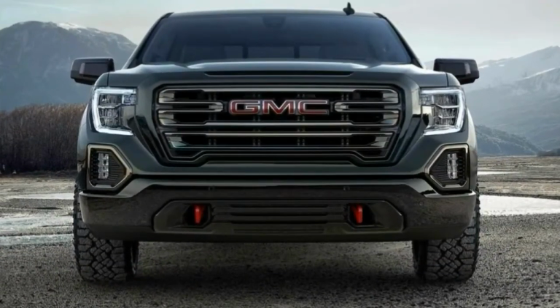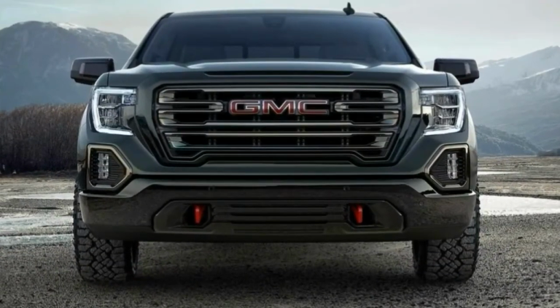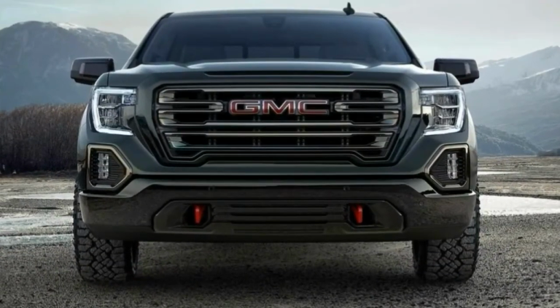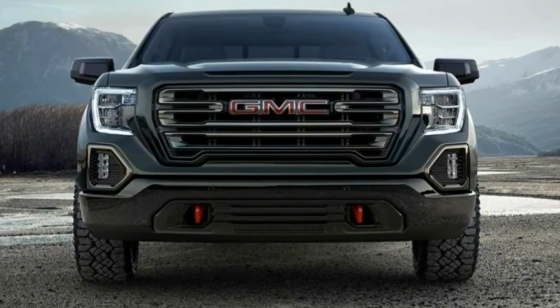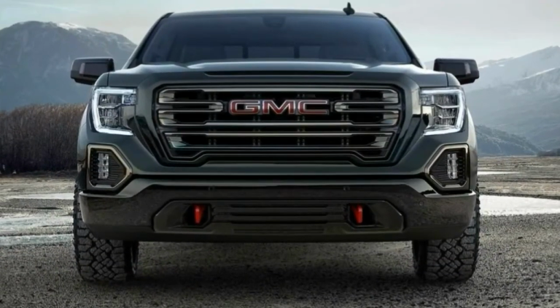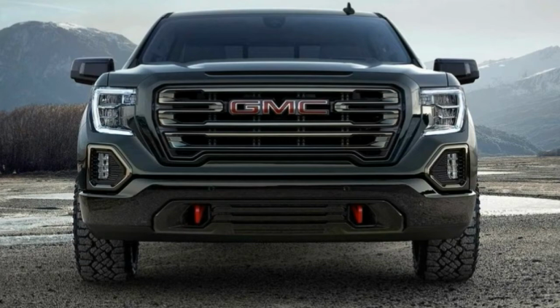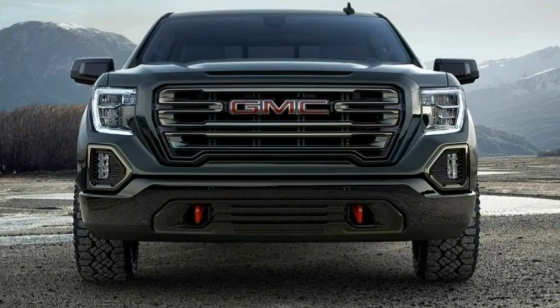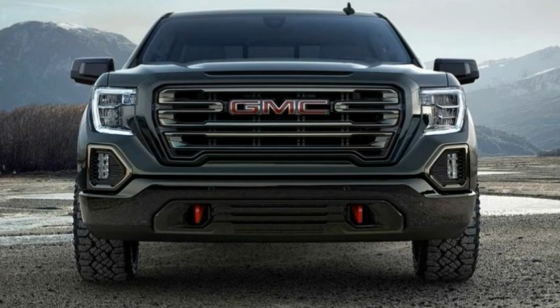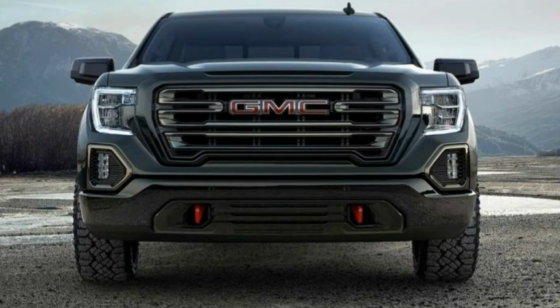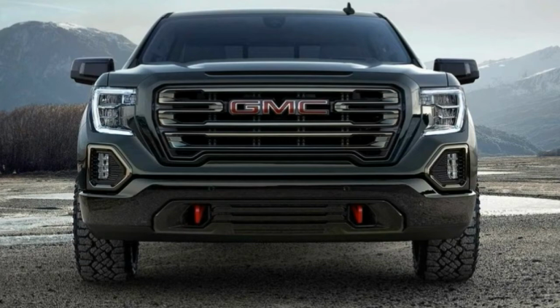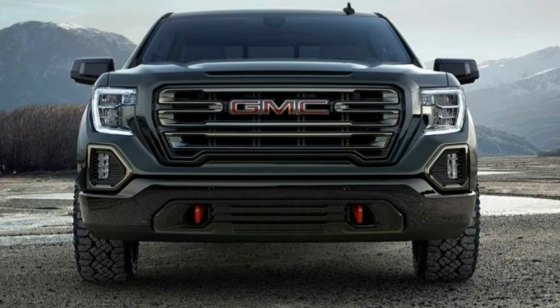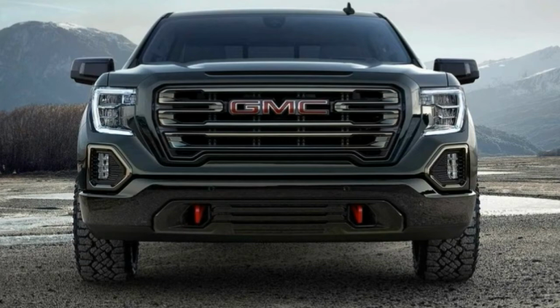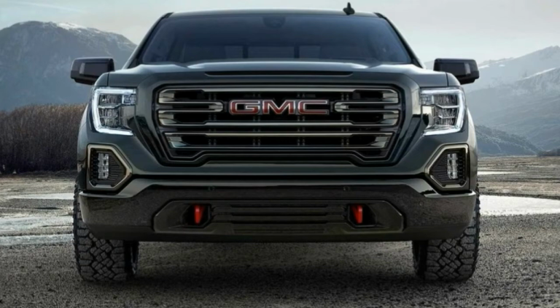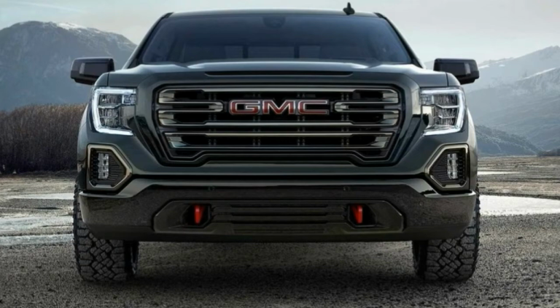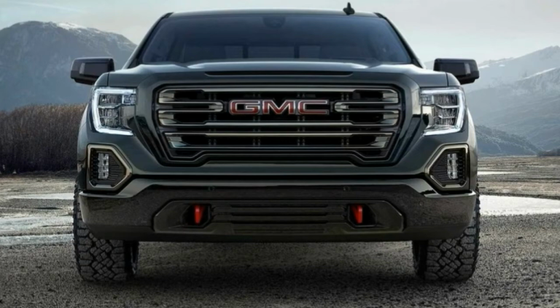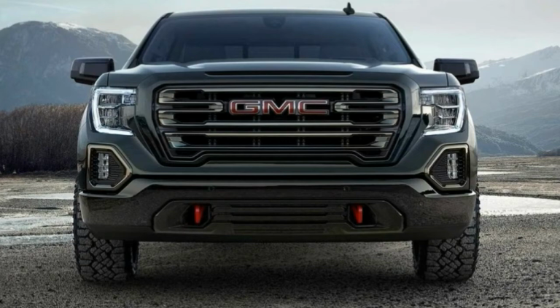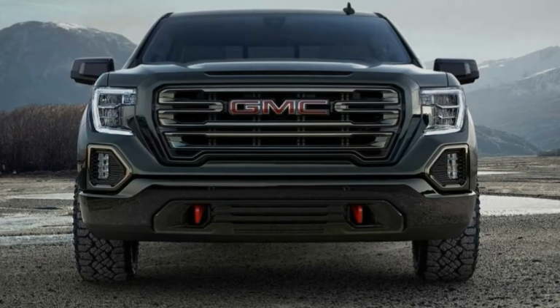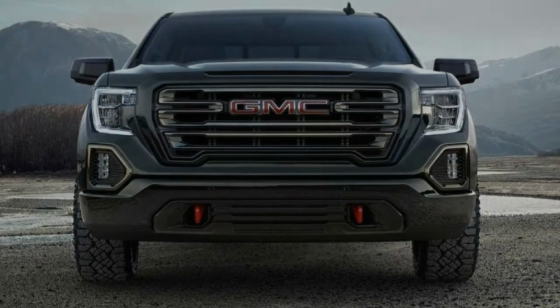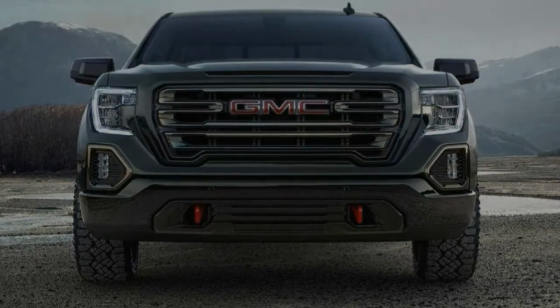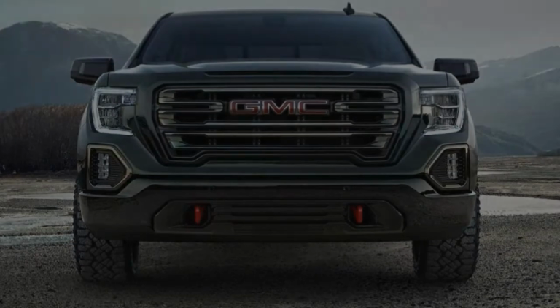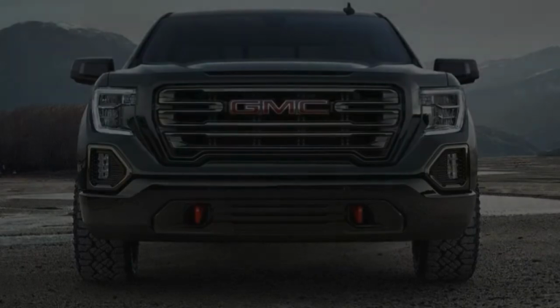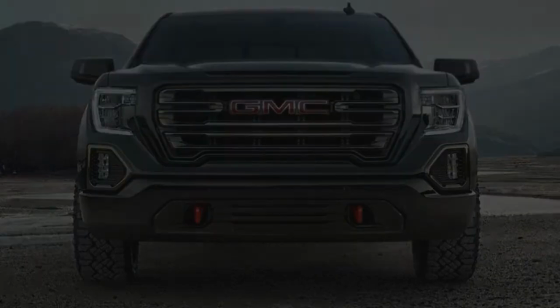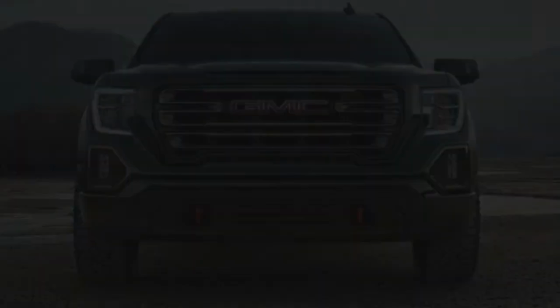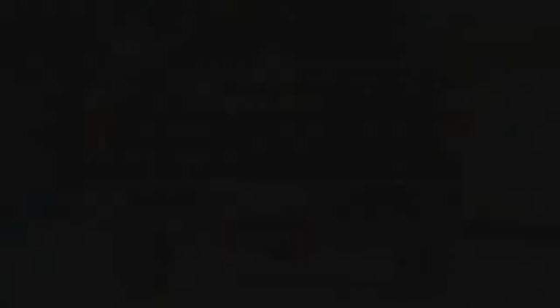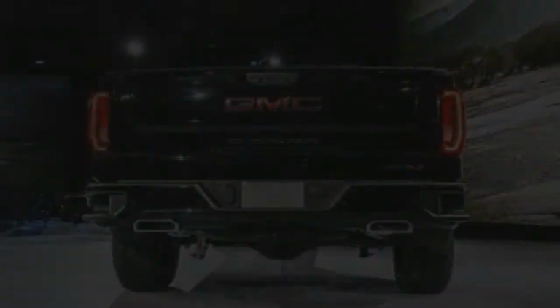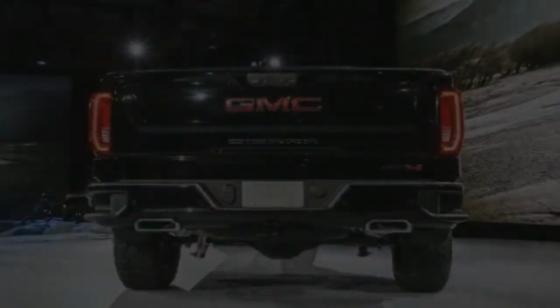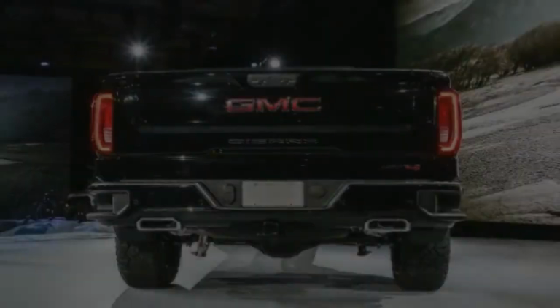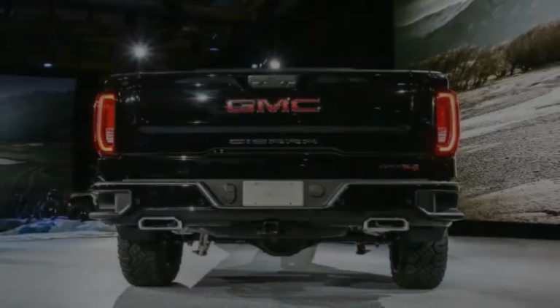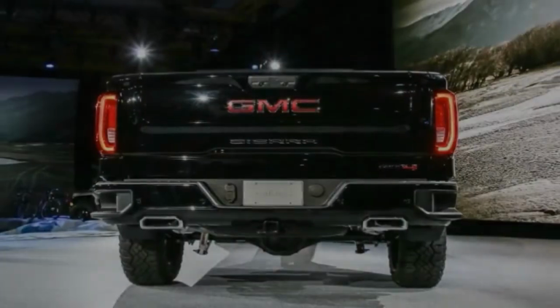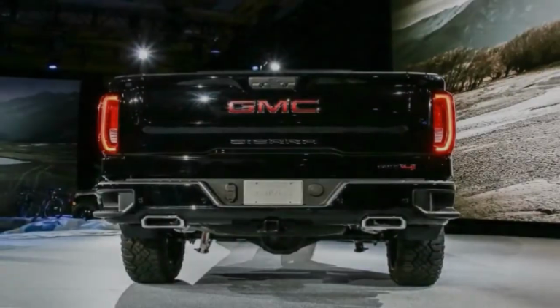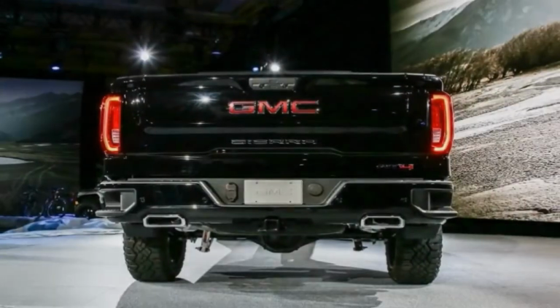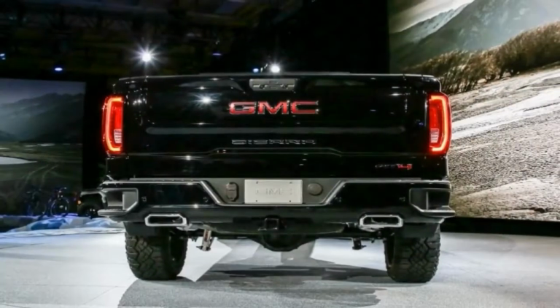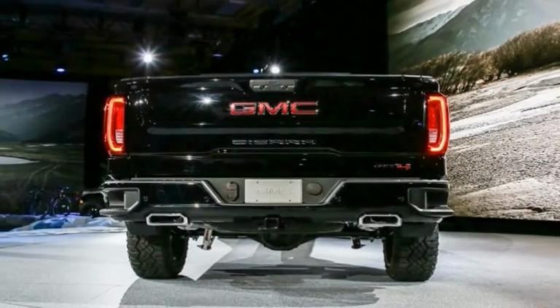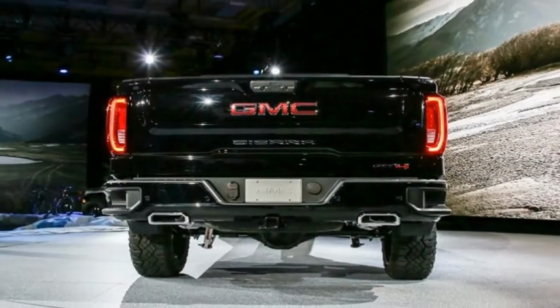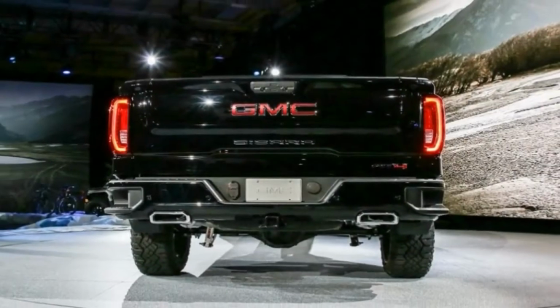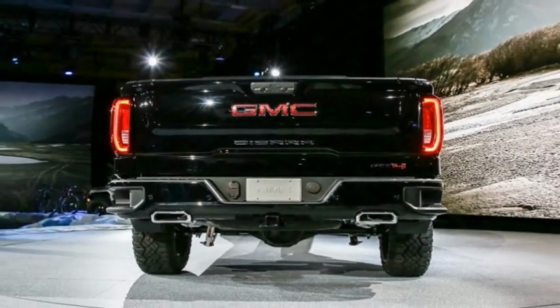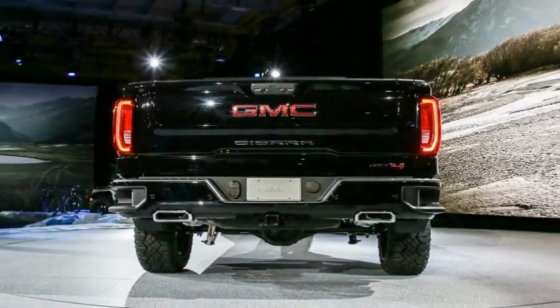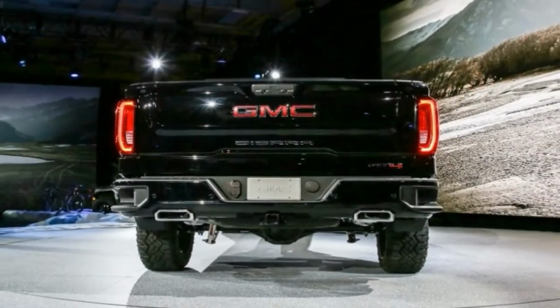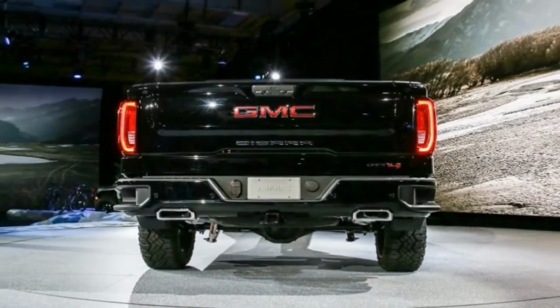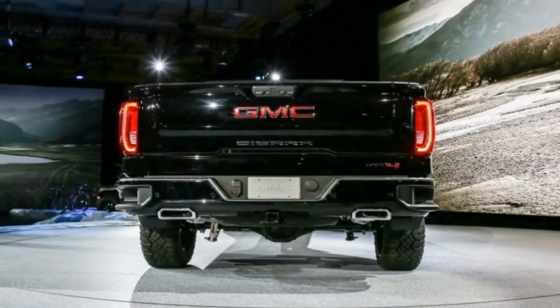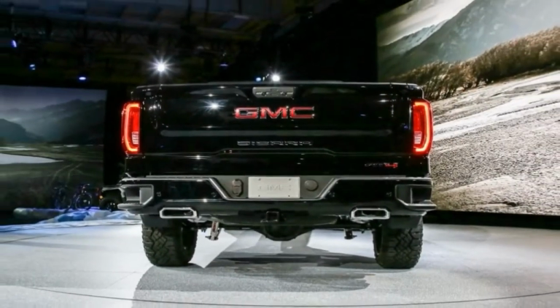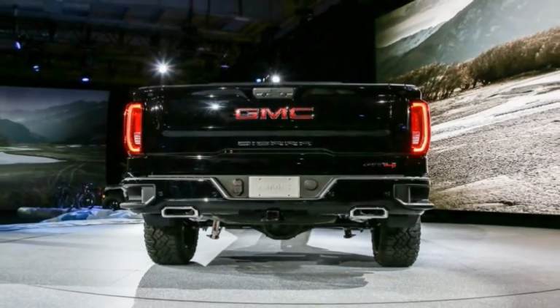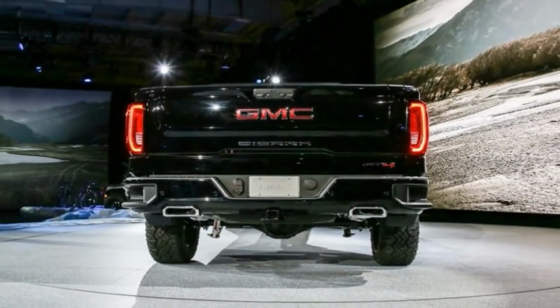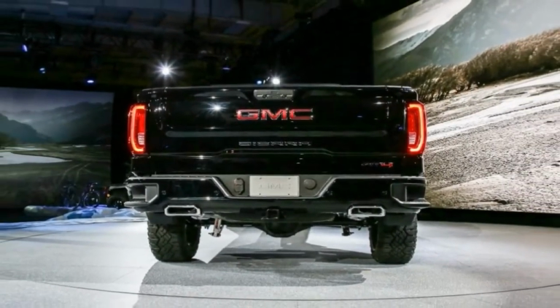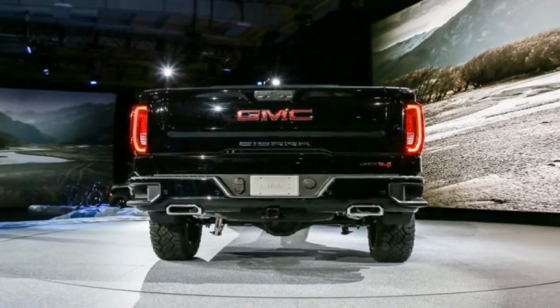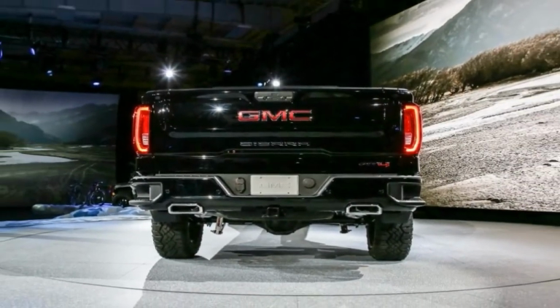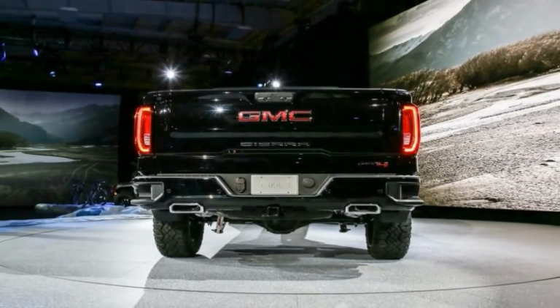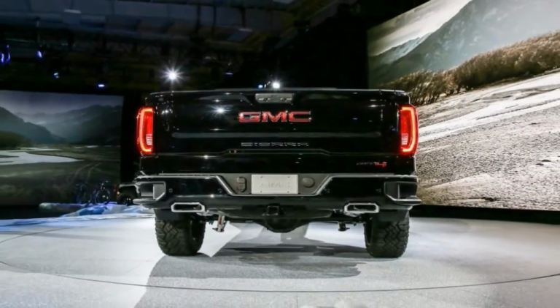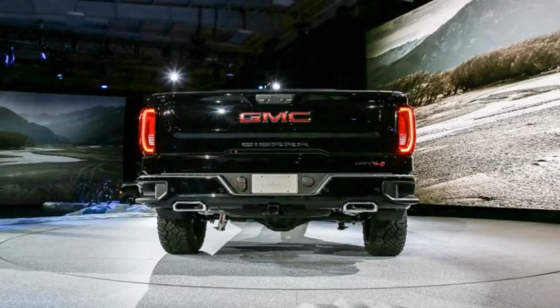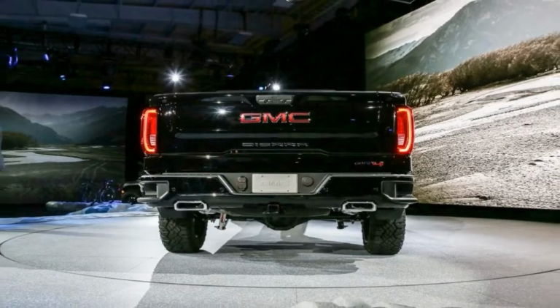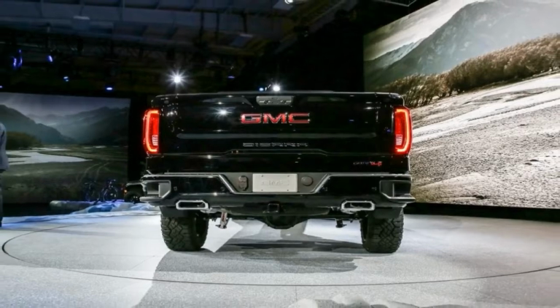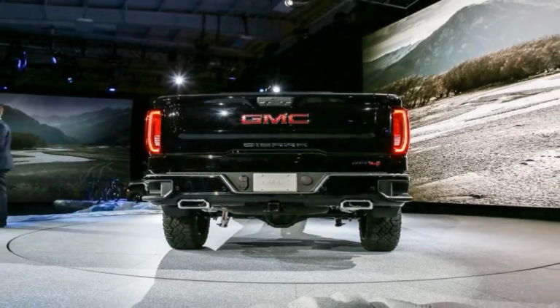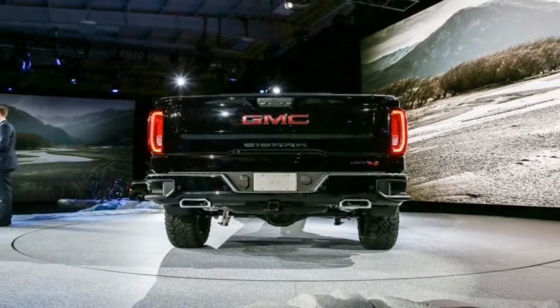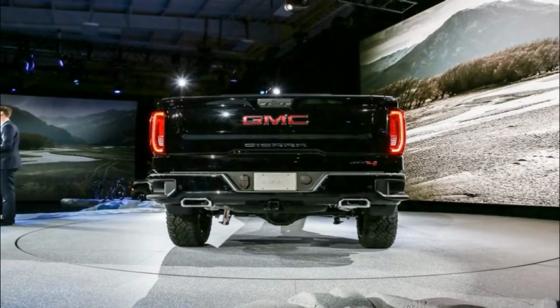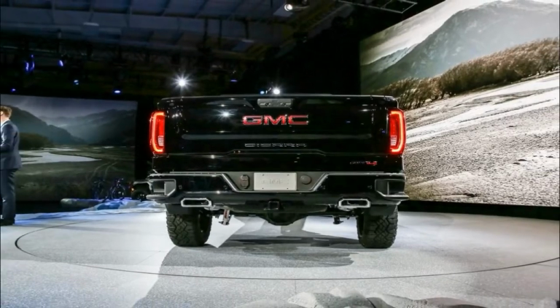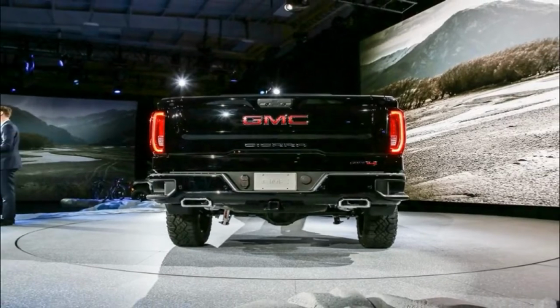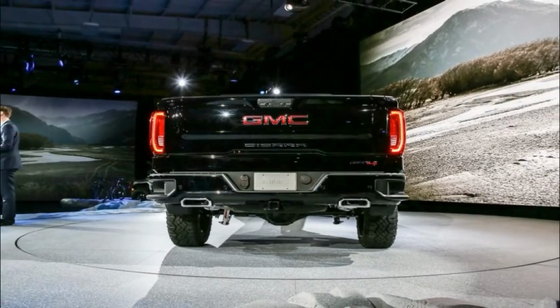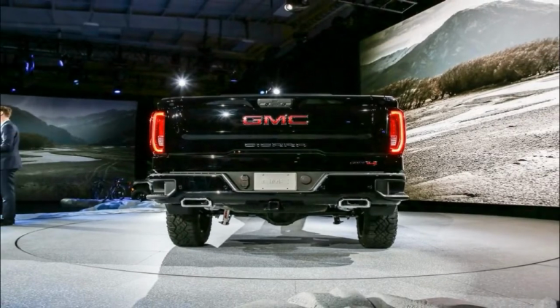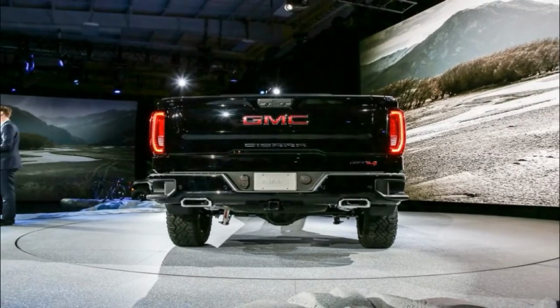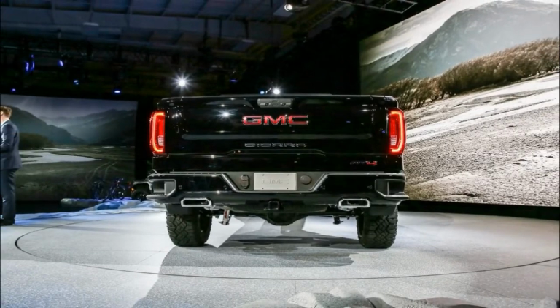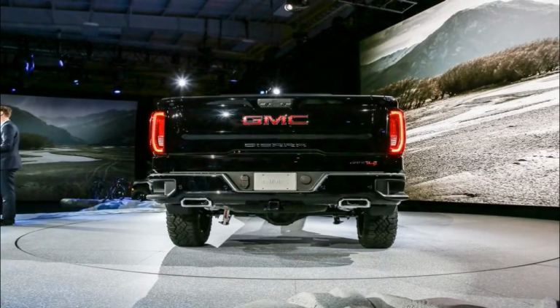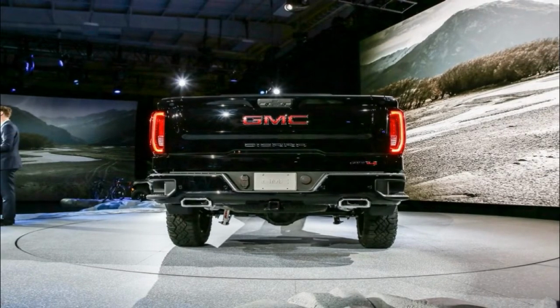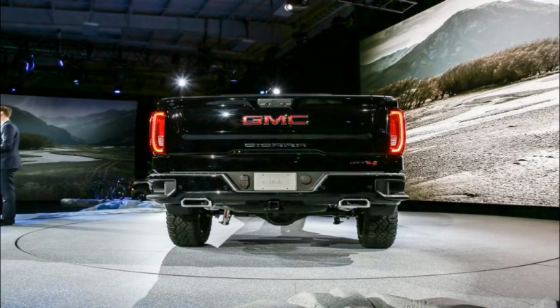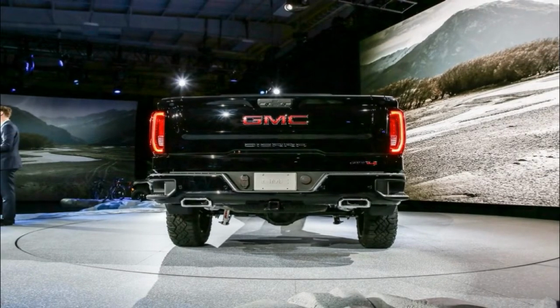The wheels have a dark tinted appearance. The standard wheels measure 18 inches, but you can get larger 20-inch rims off the options list.